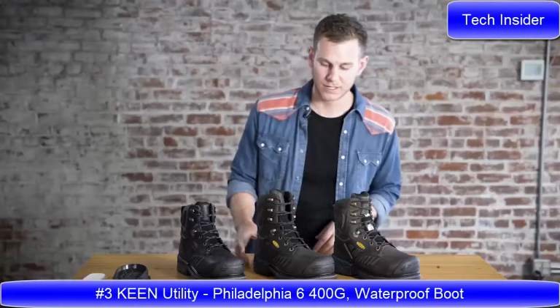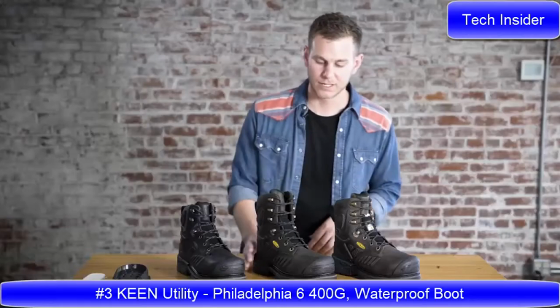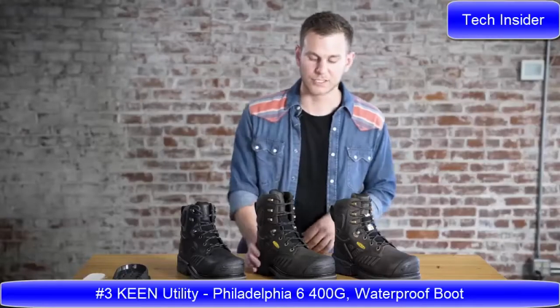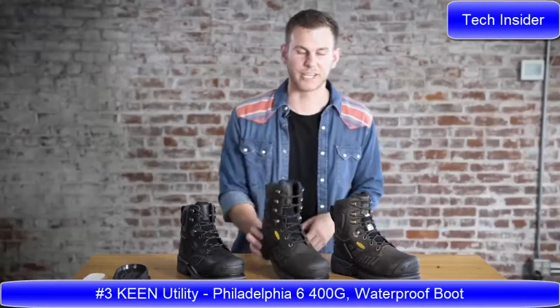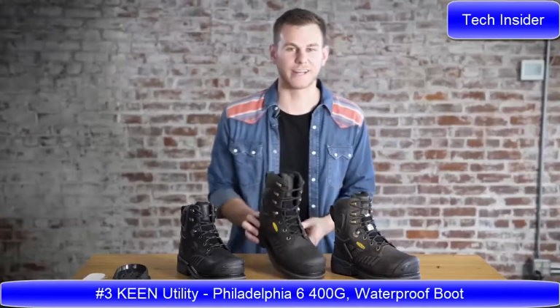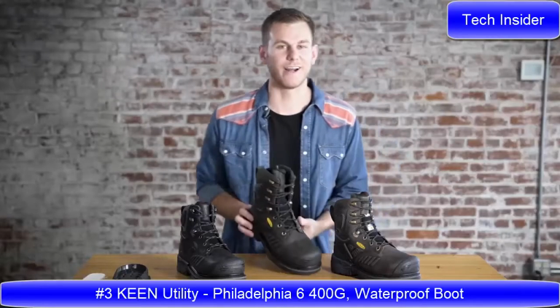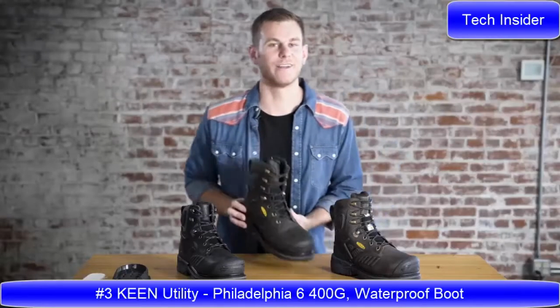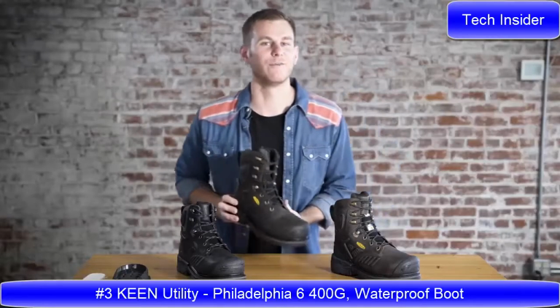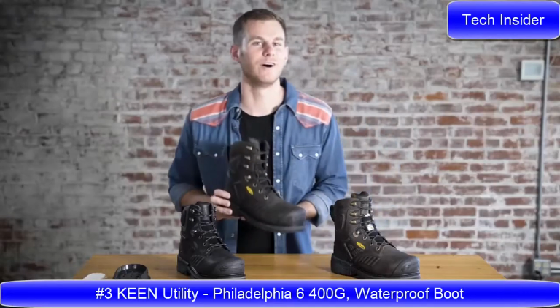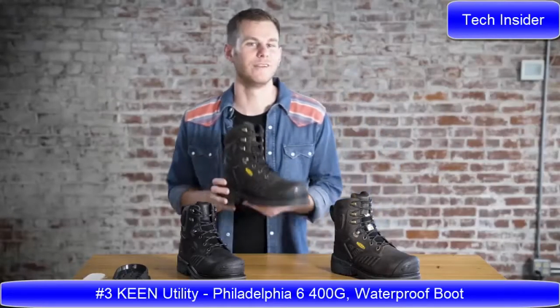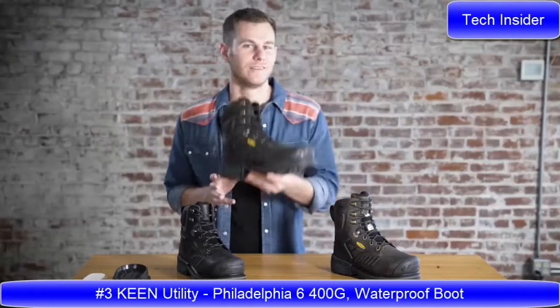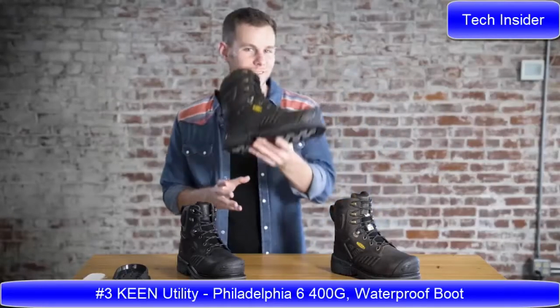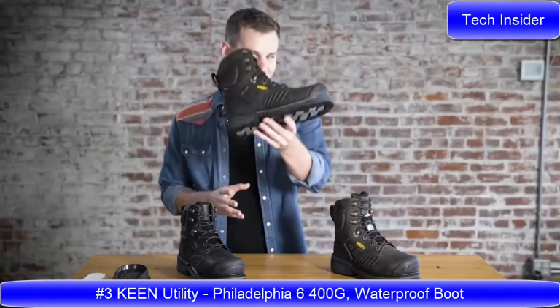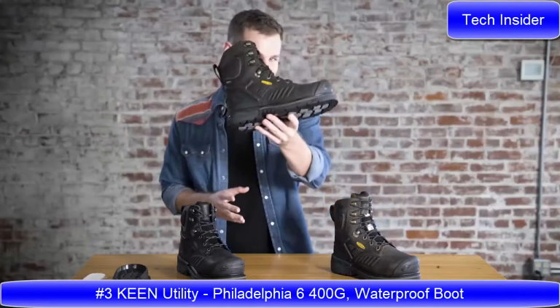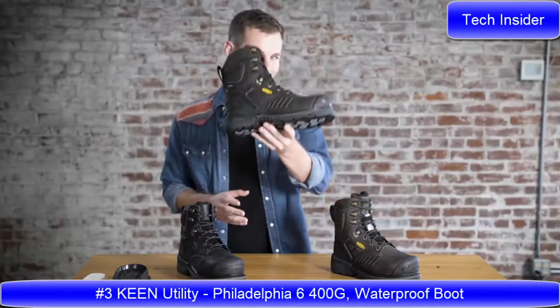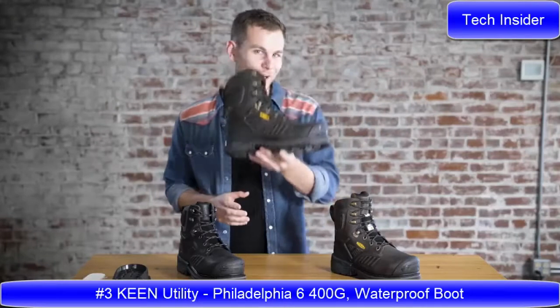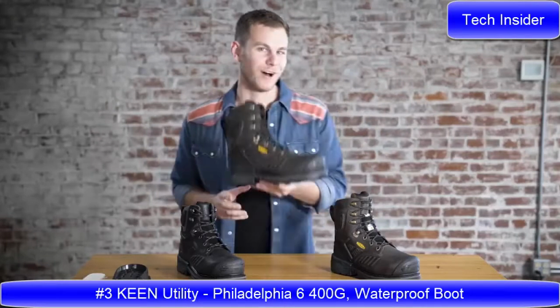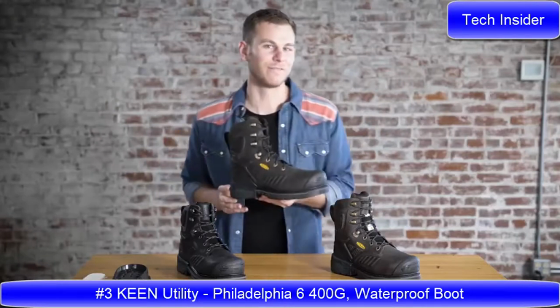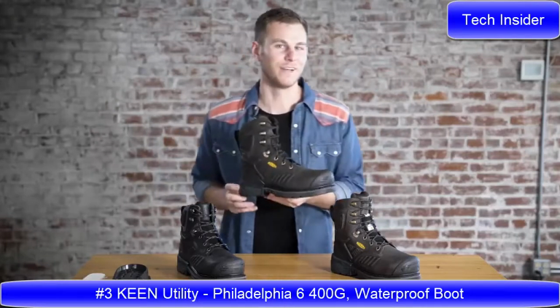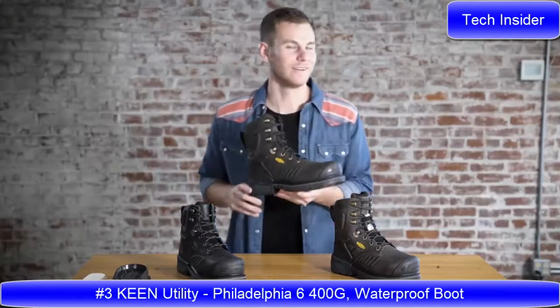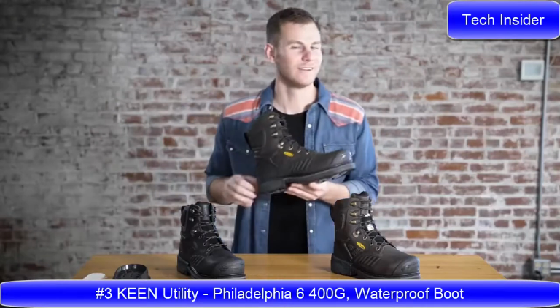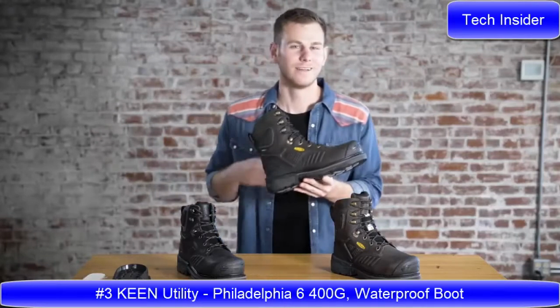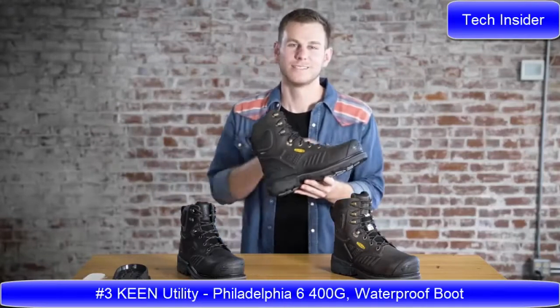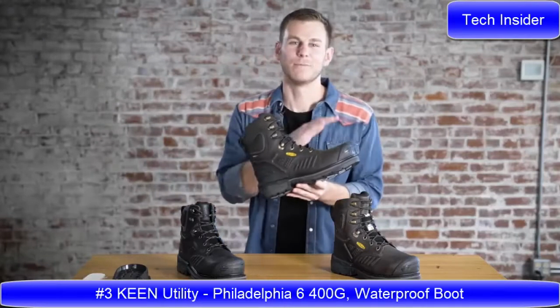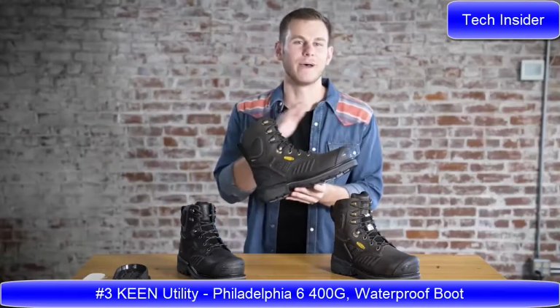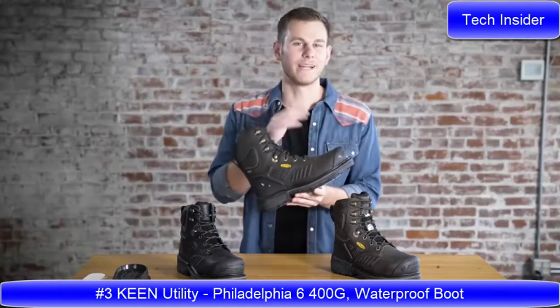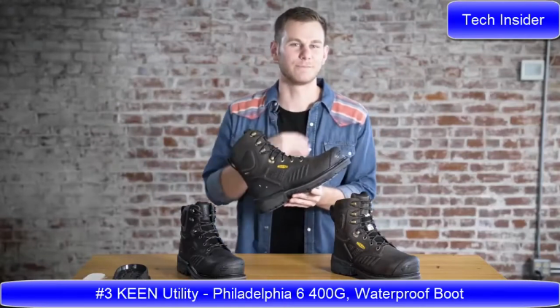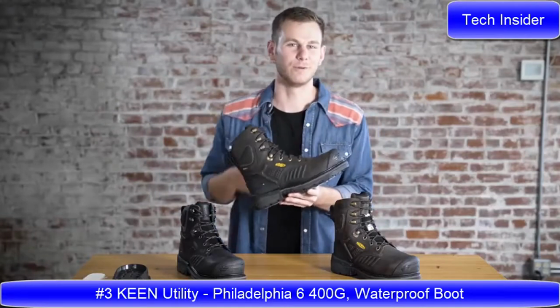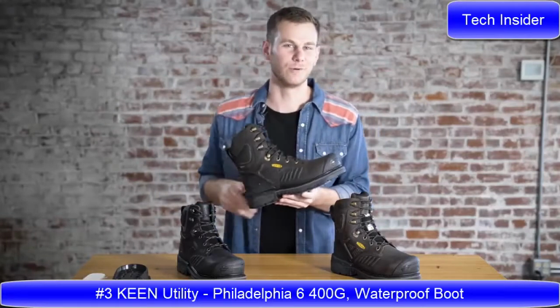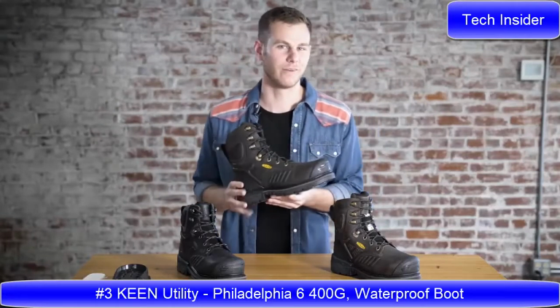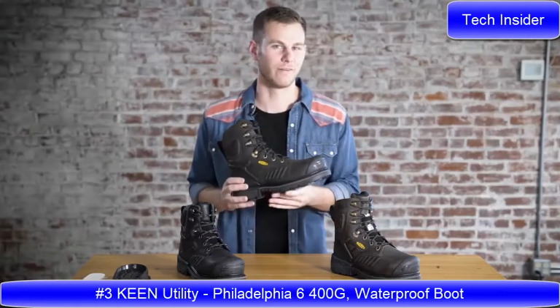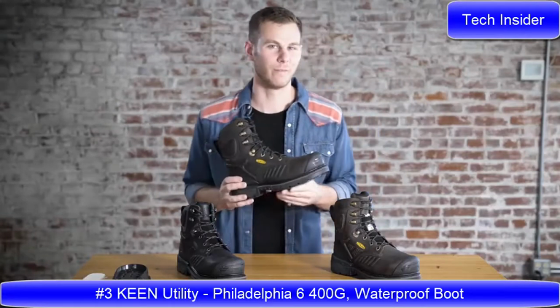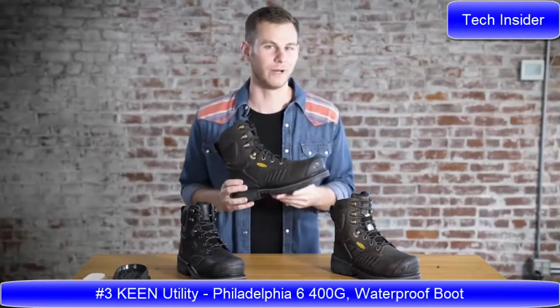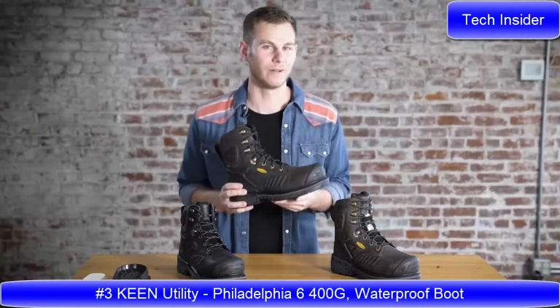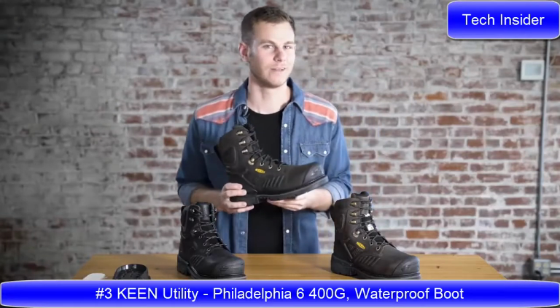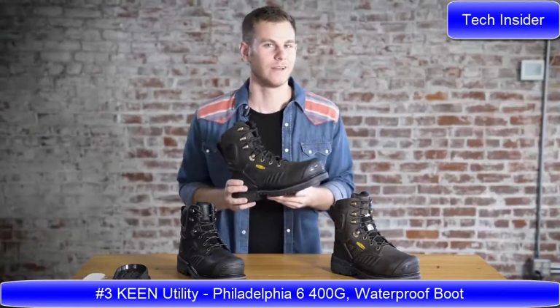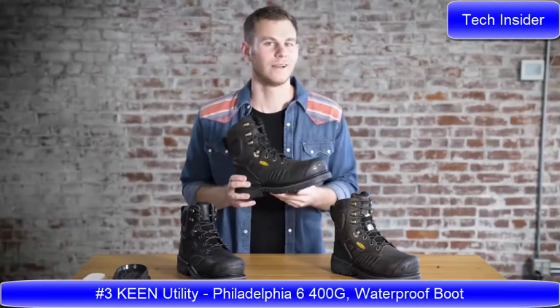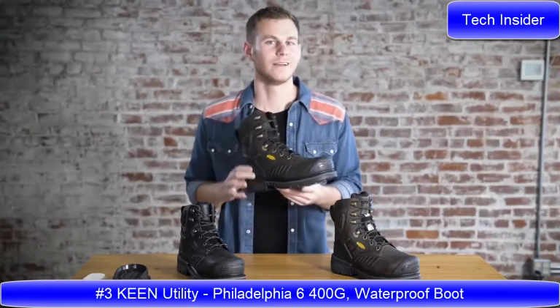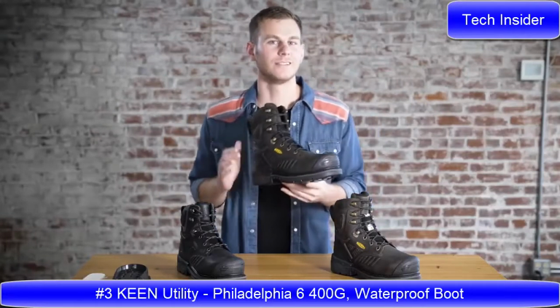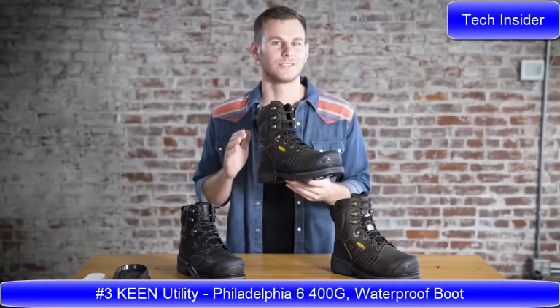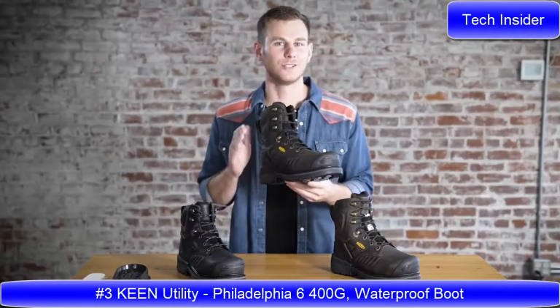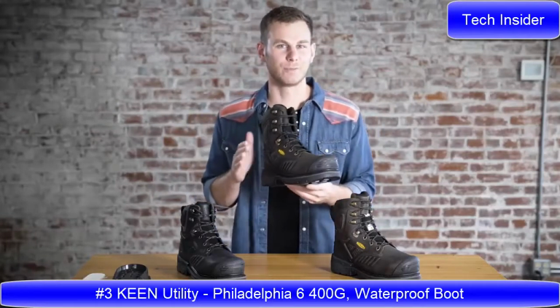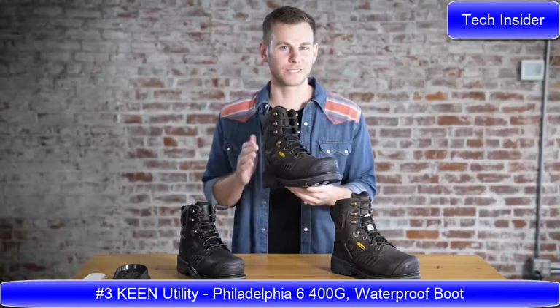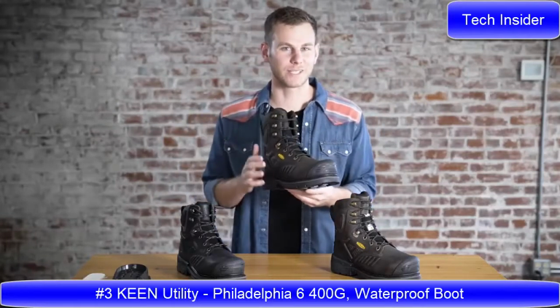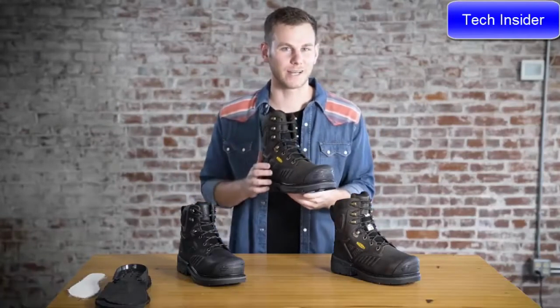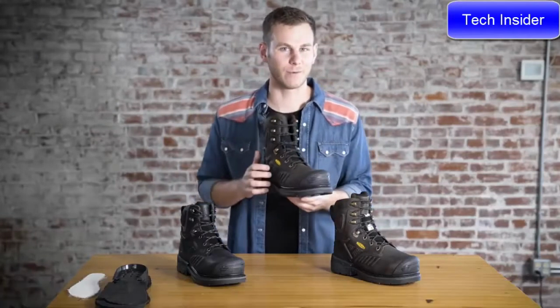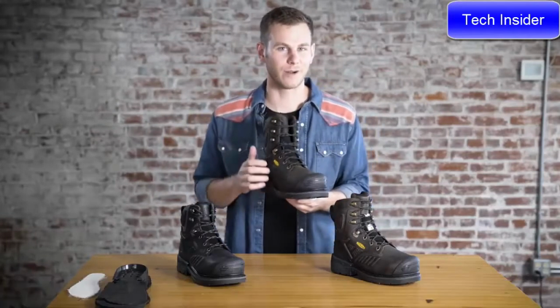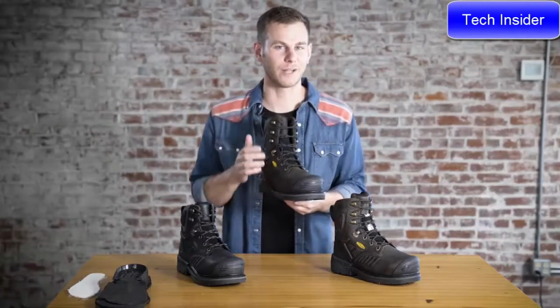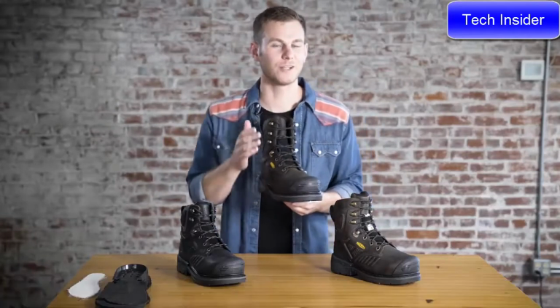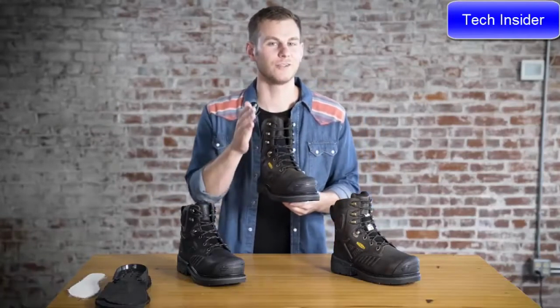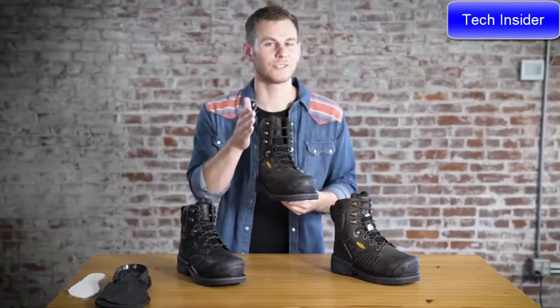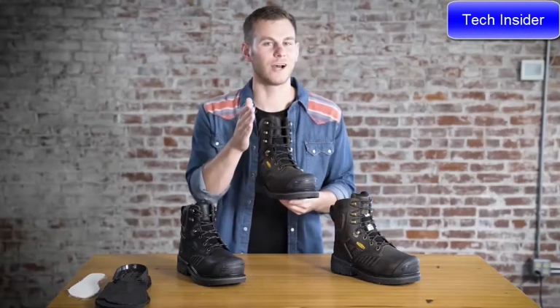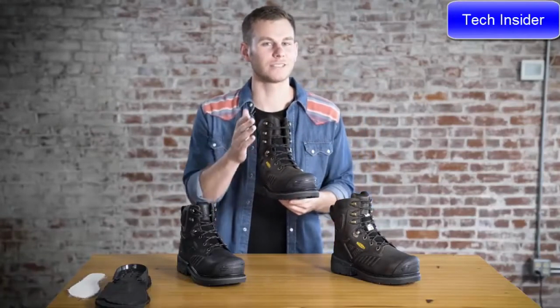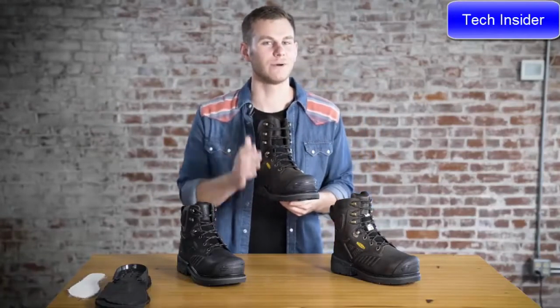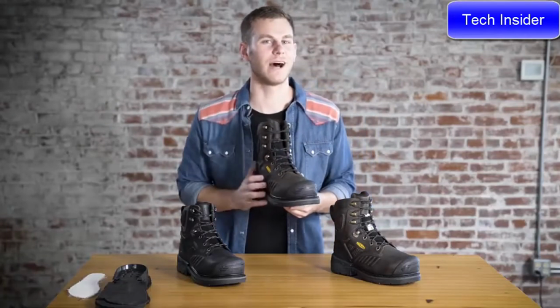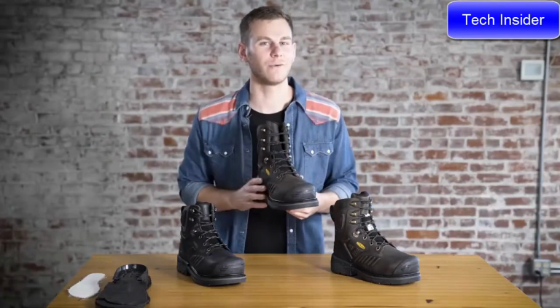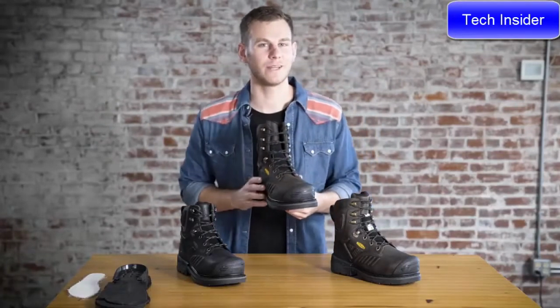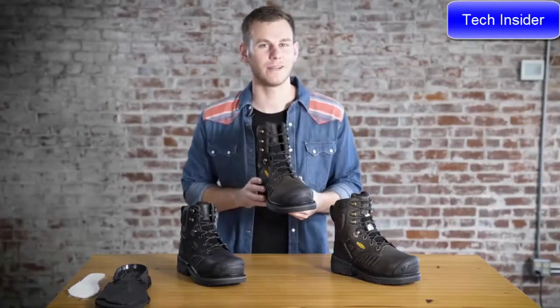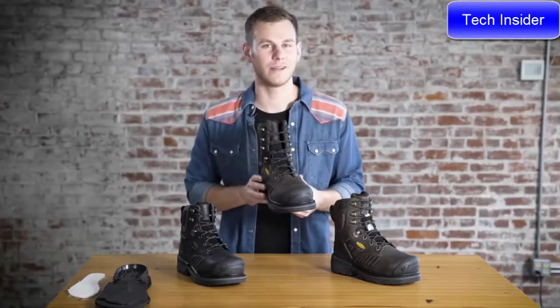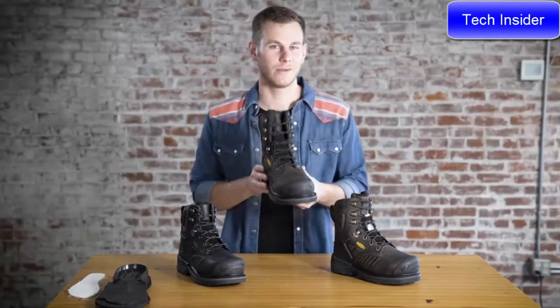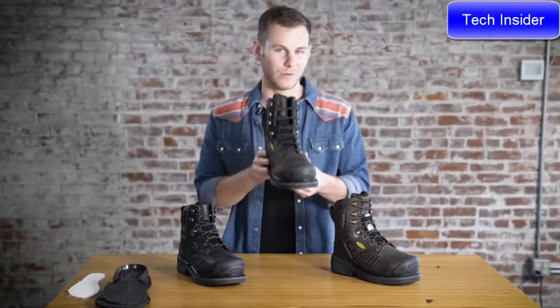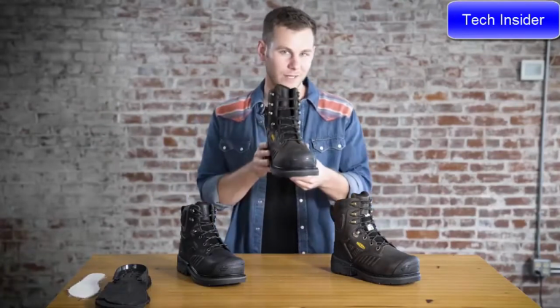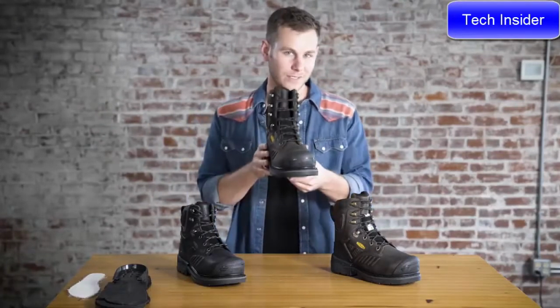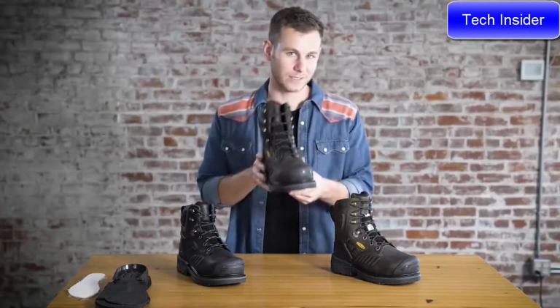Check it out everyone. It's the Philadelphia — it's the baddest boot we've ever built. Super excited about it. You talked about how we needed it, we listened.